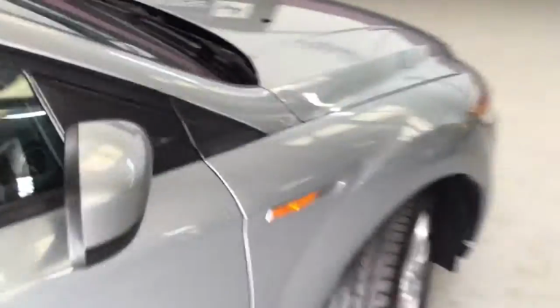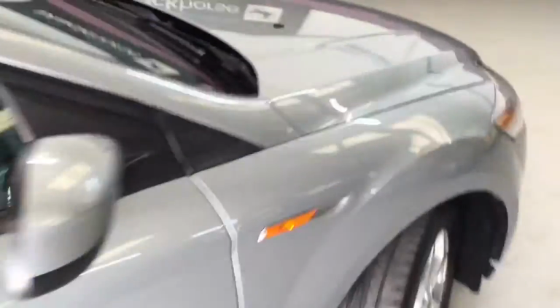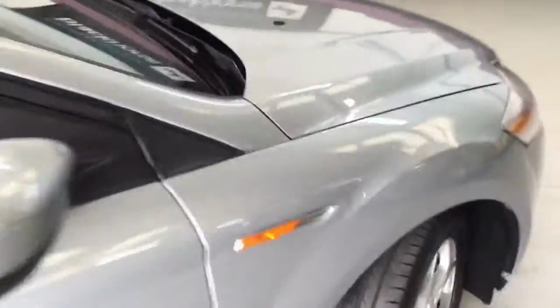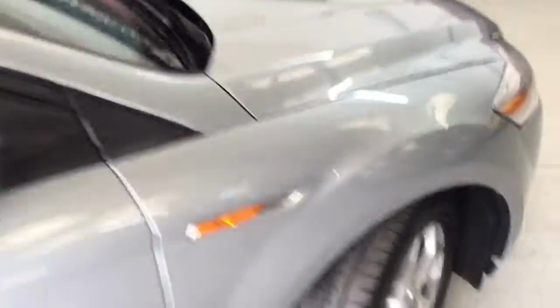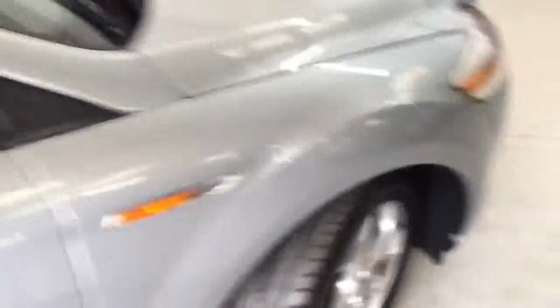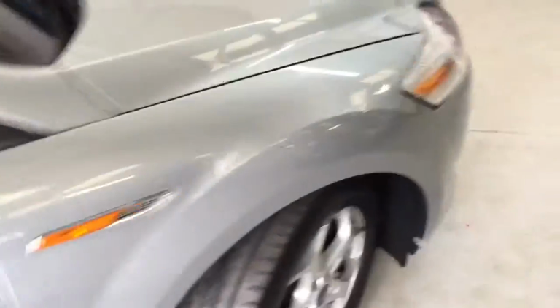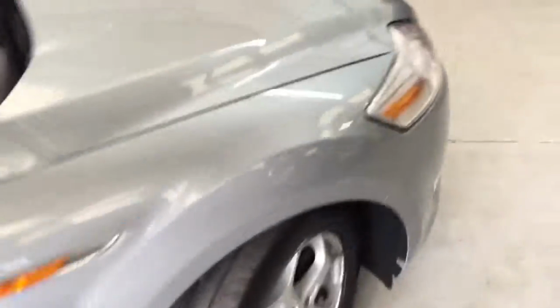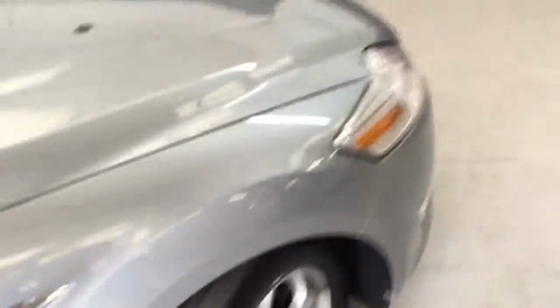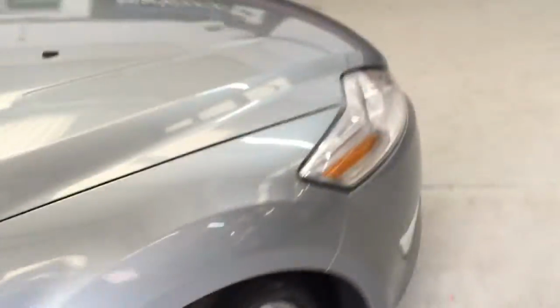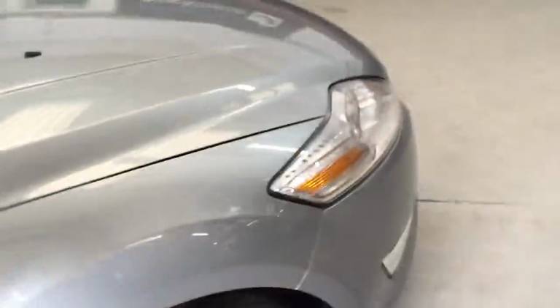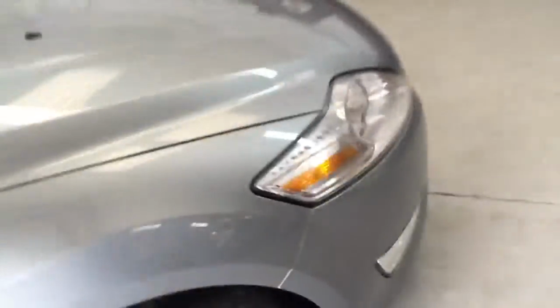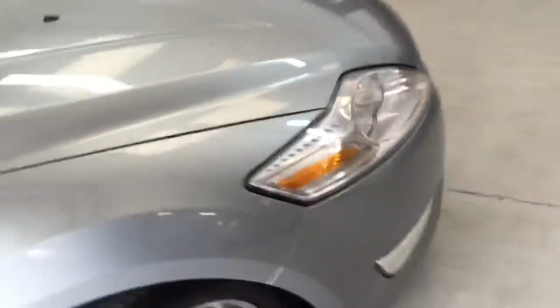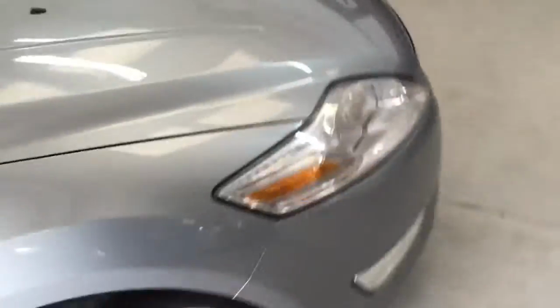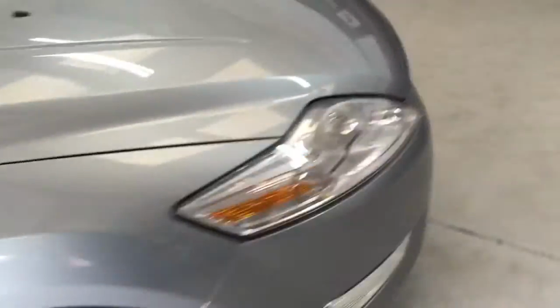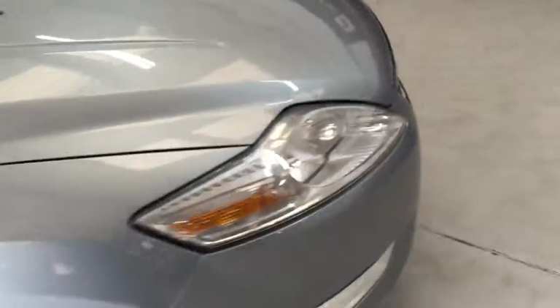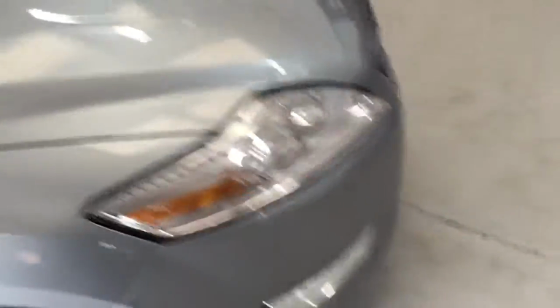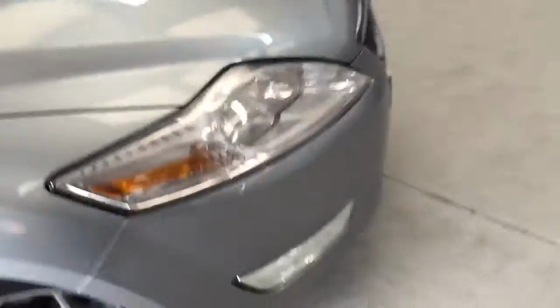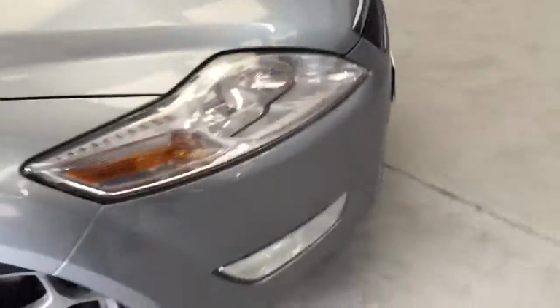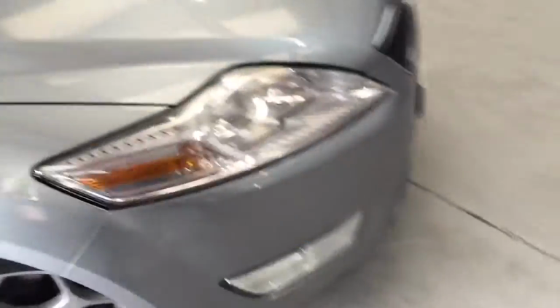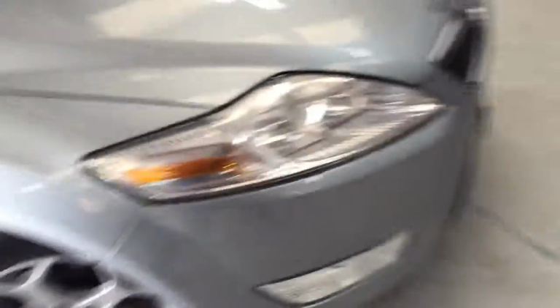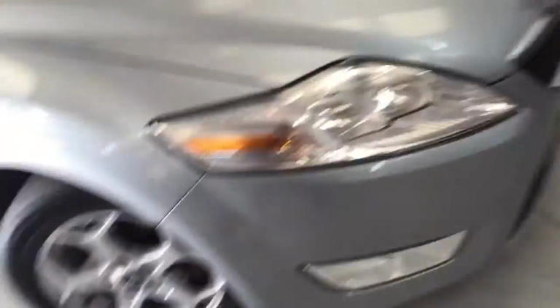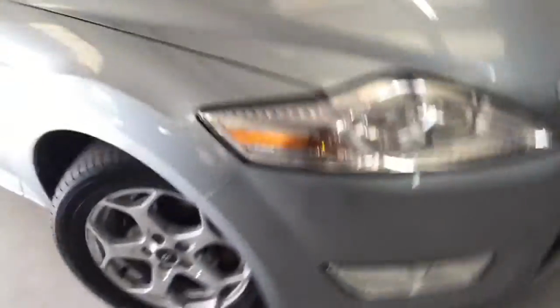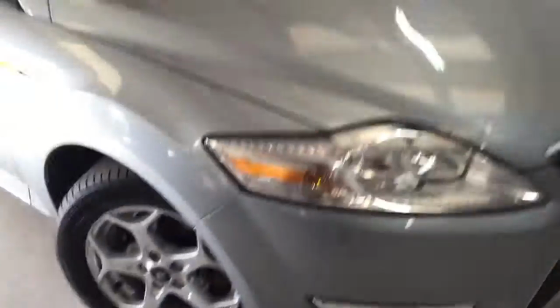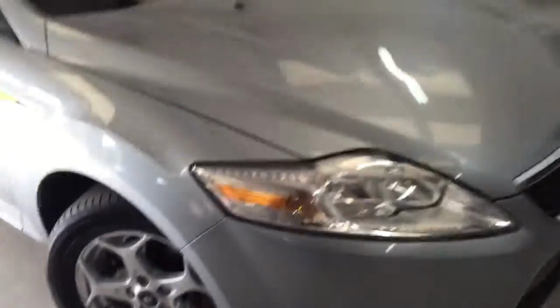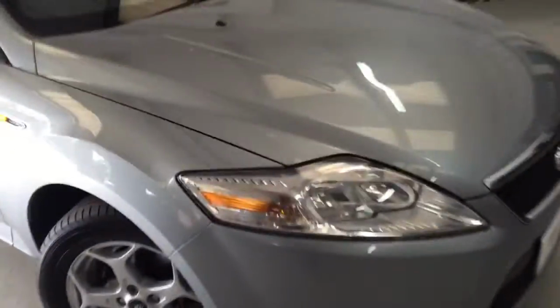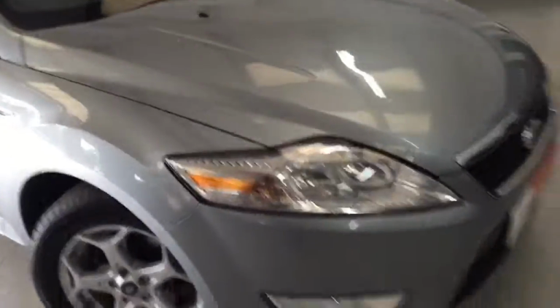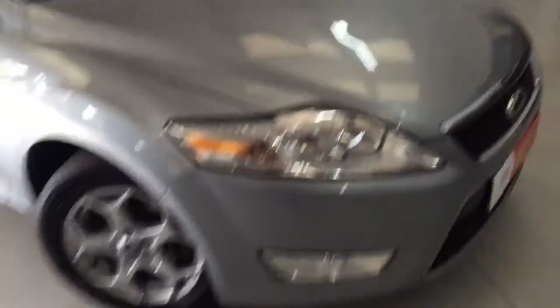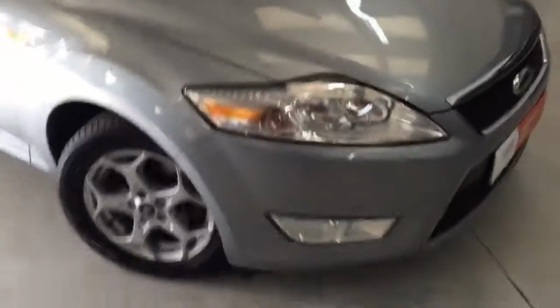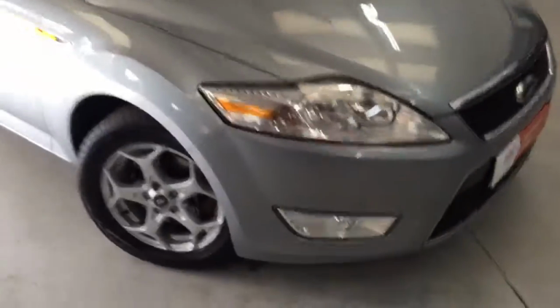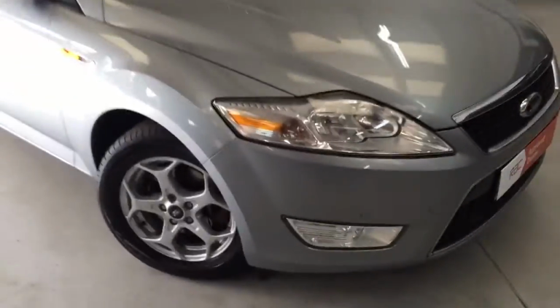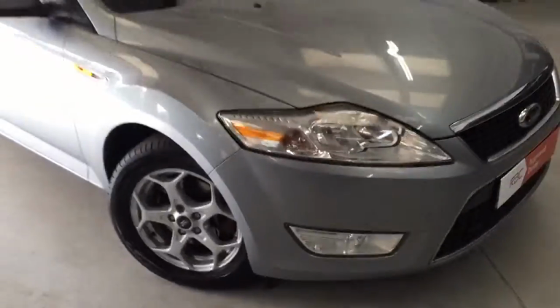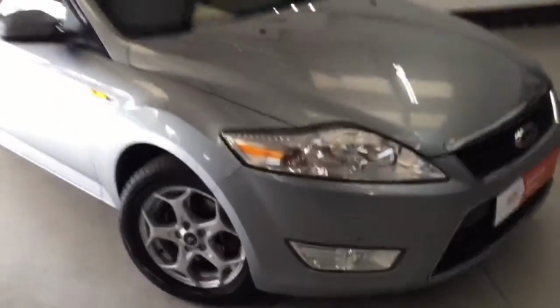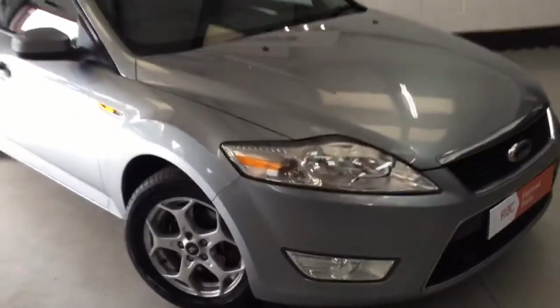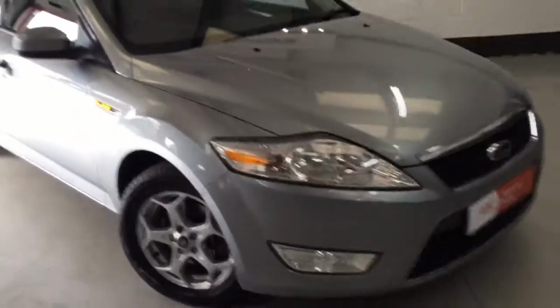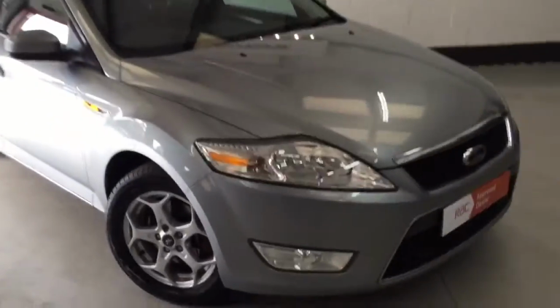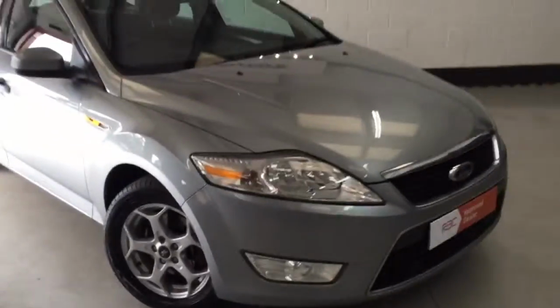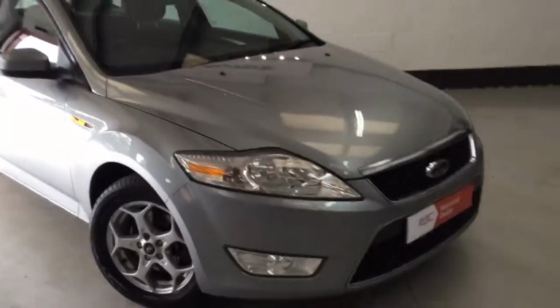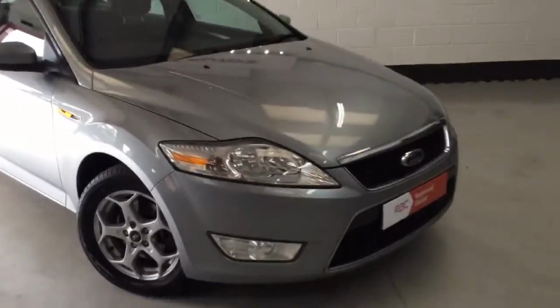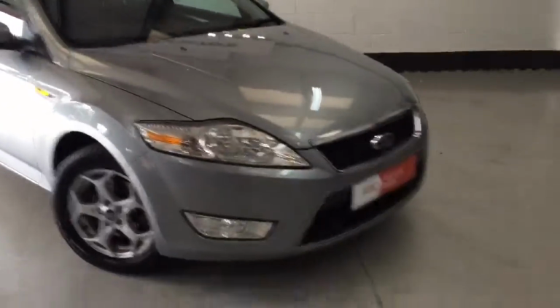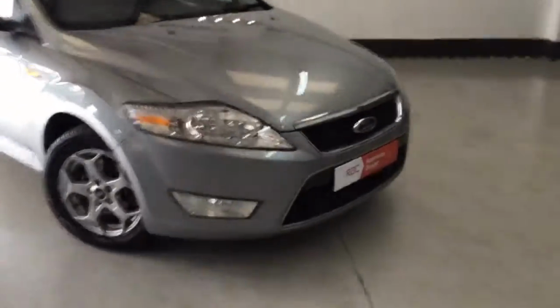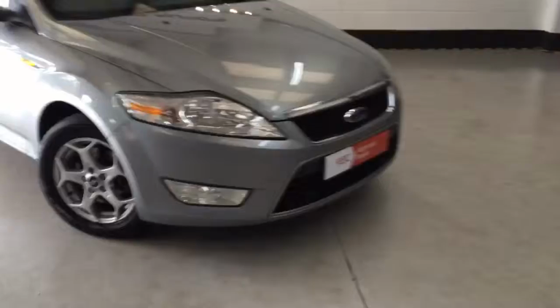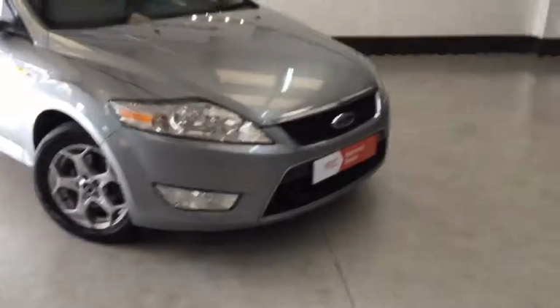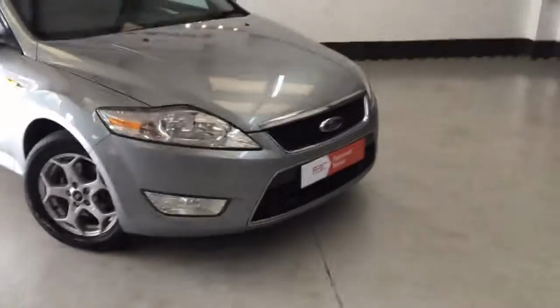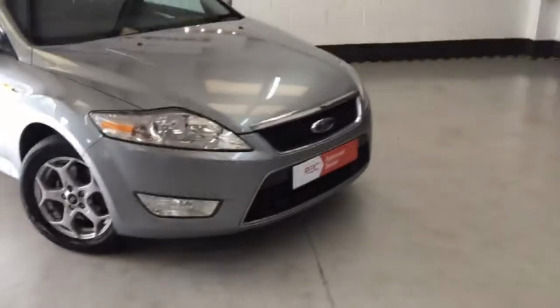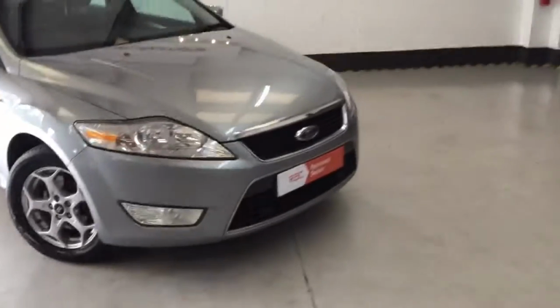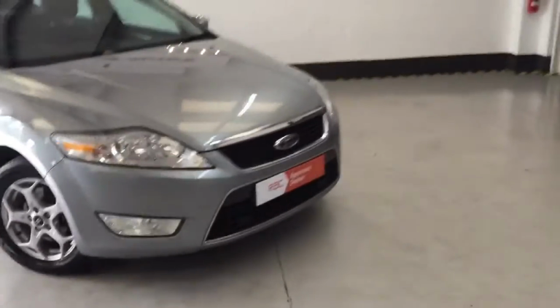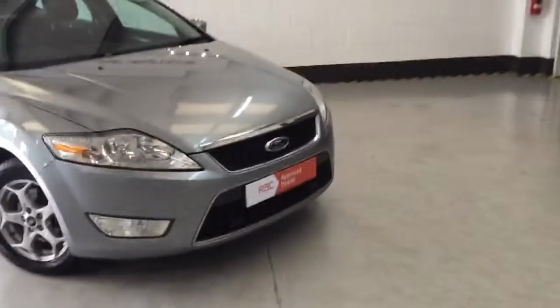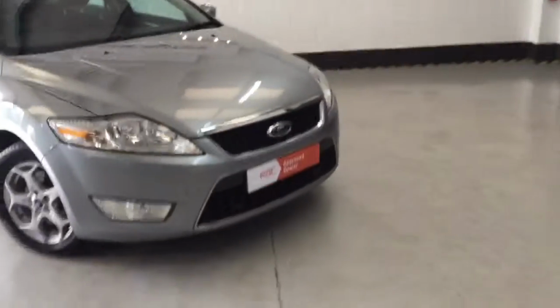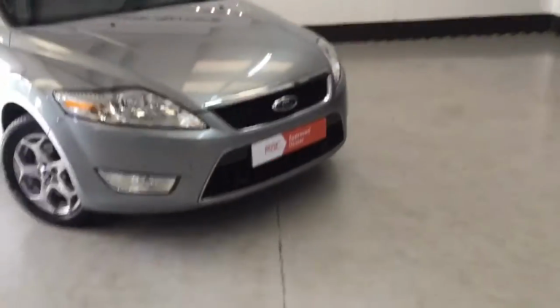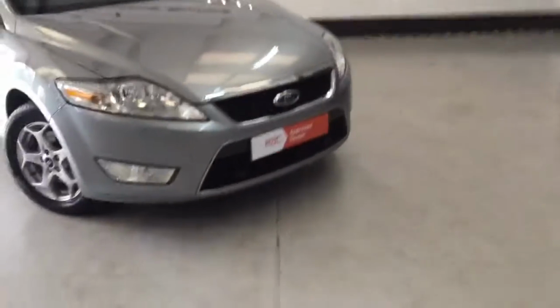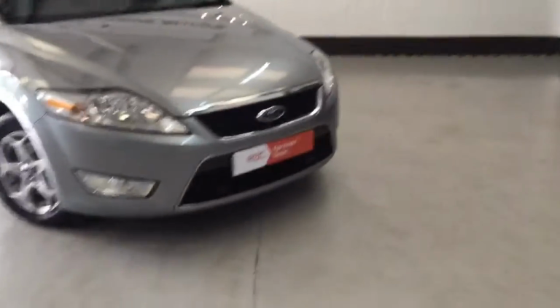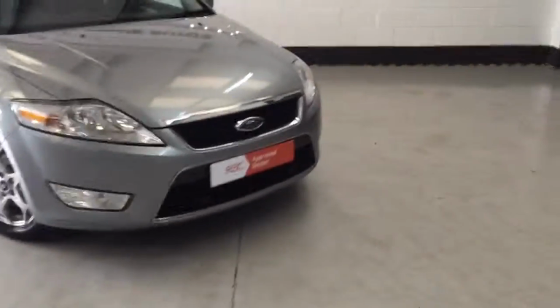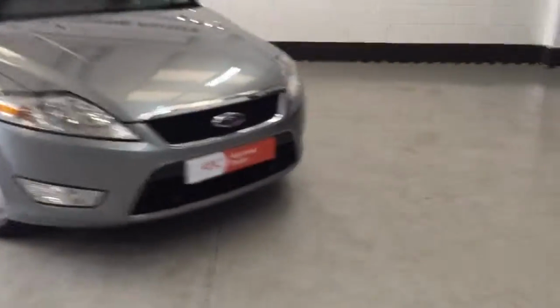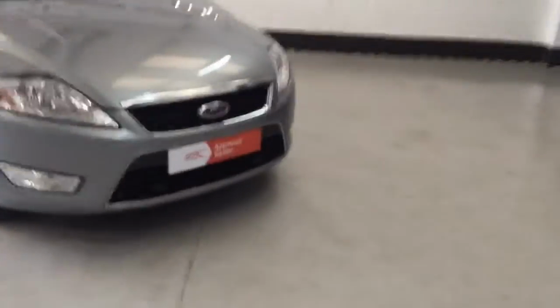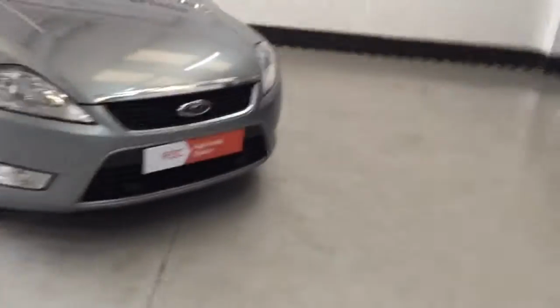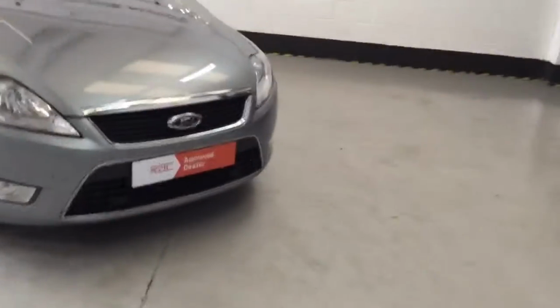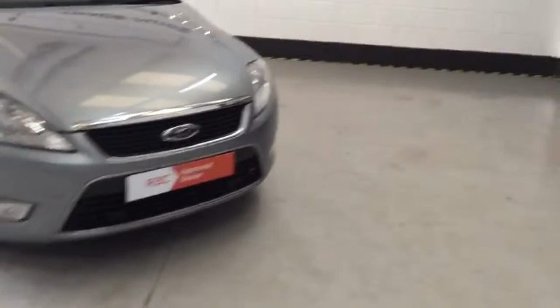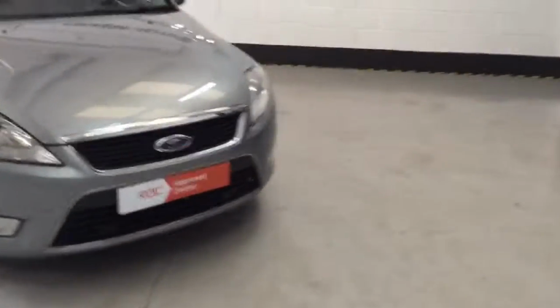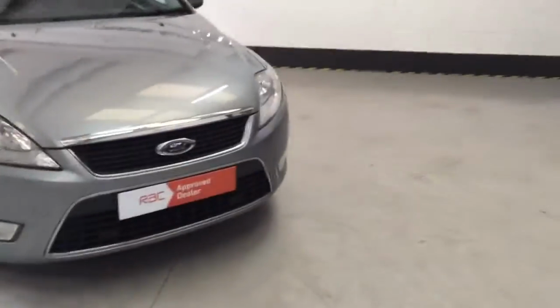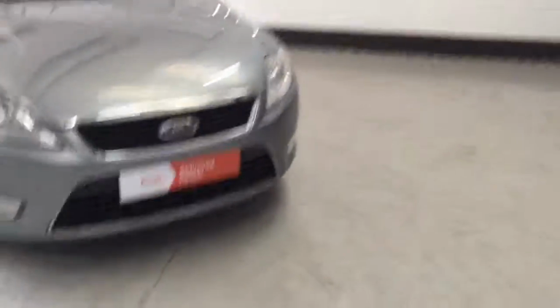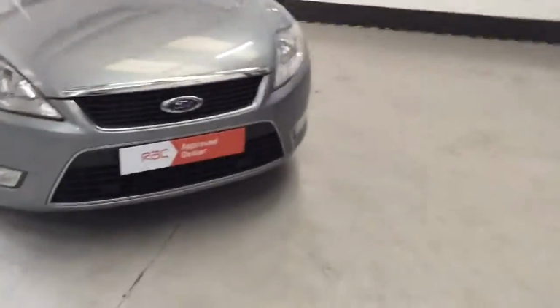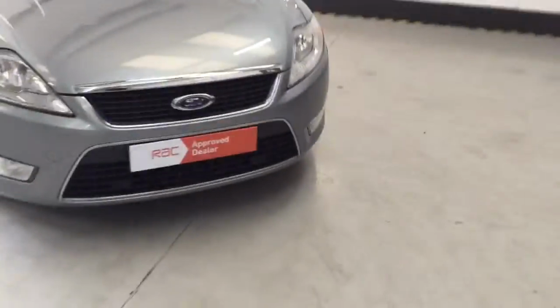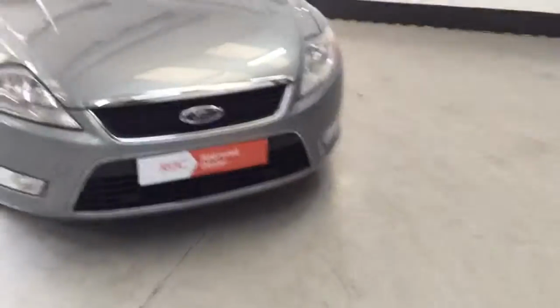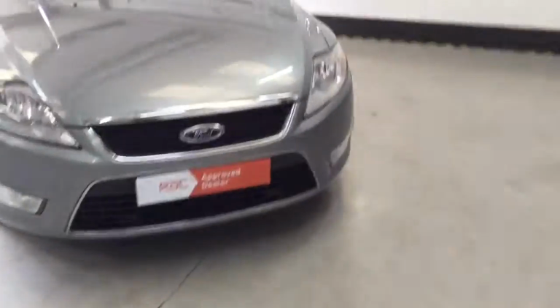Now taking you around the other side of the car — the car's finished in what I can describe as a grey sort of blue, and it's a beautiful looking colour.